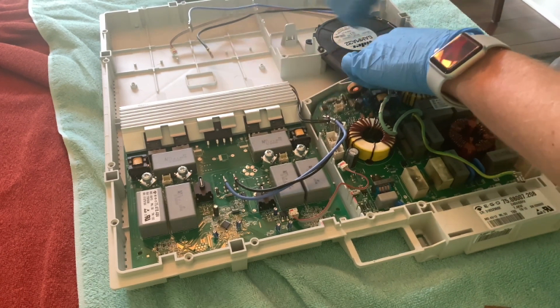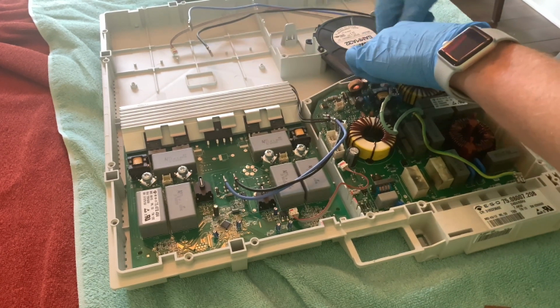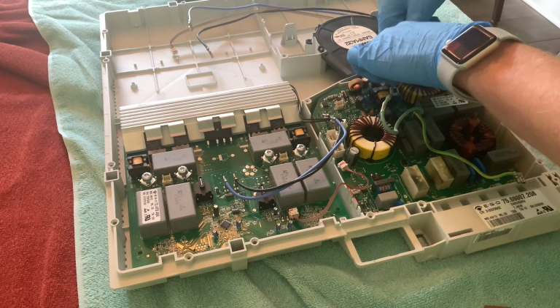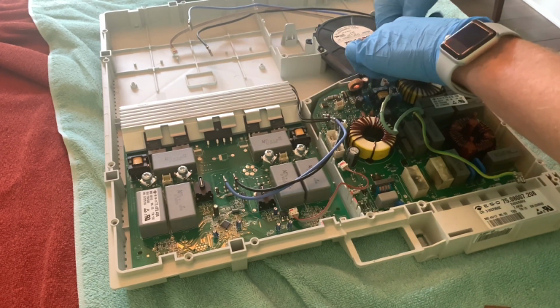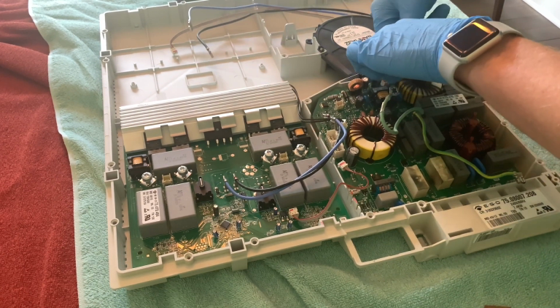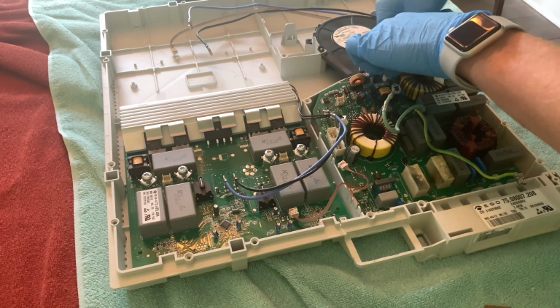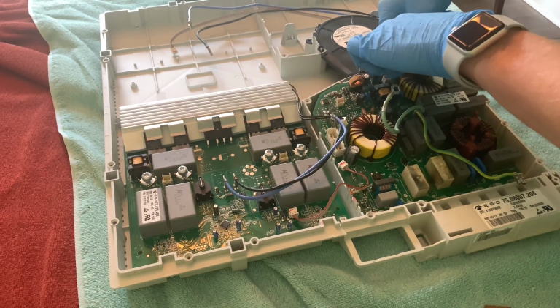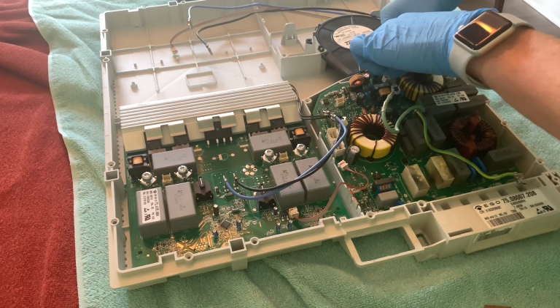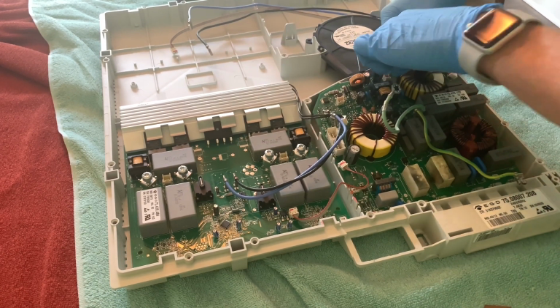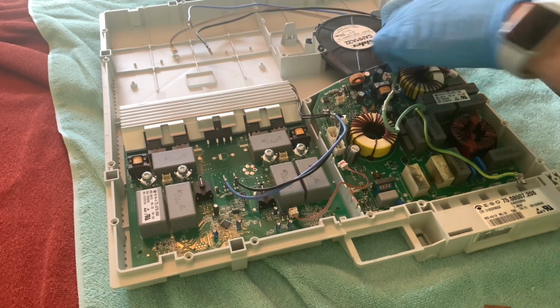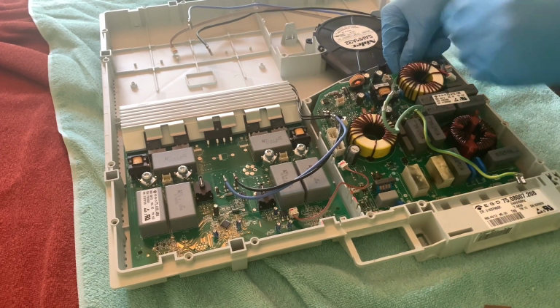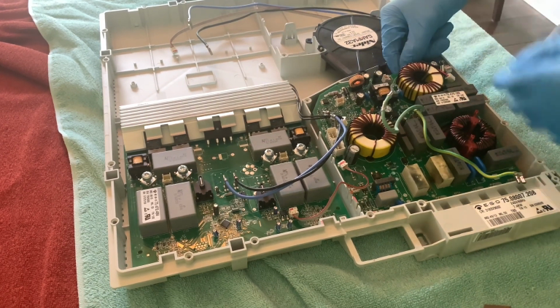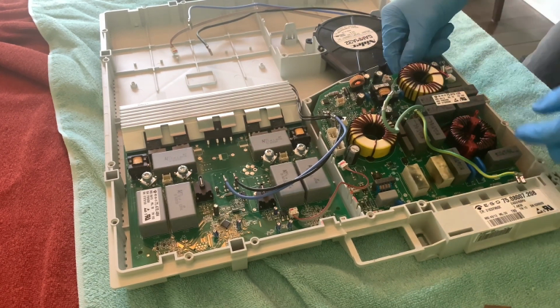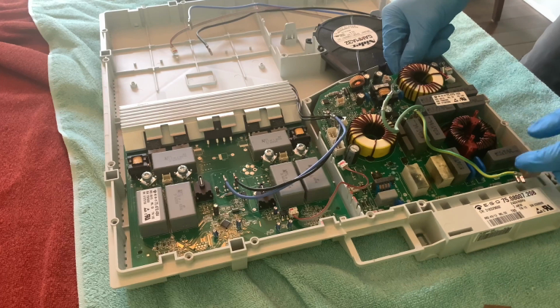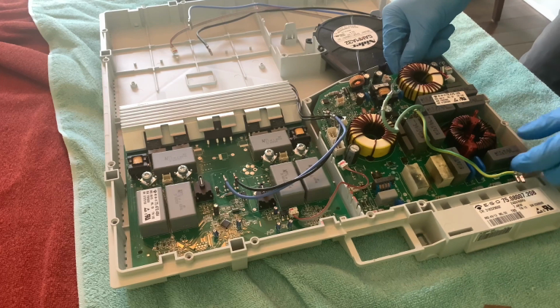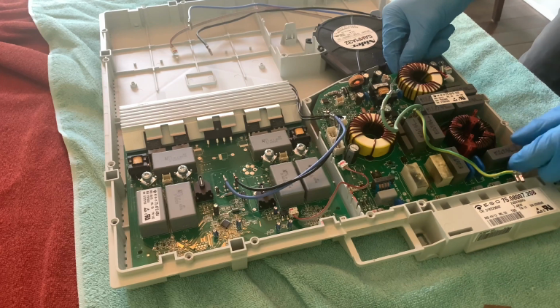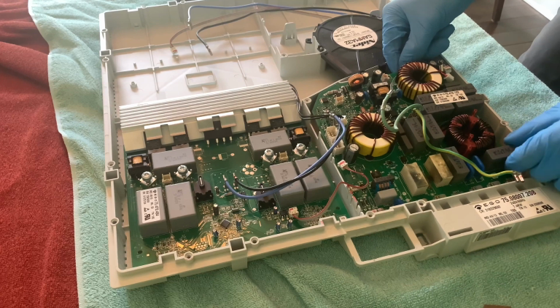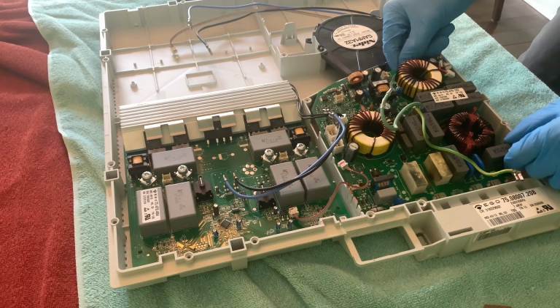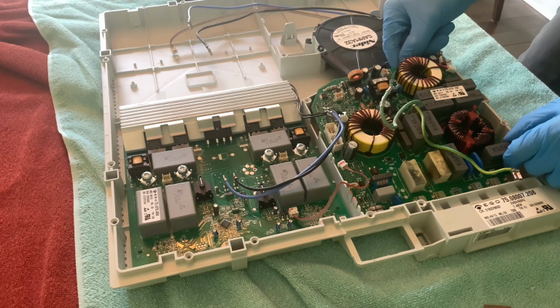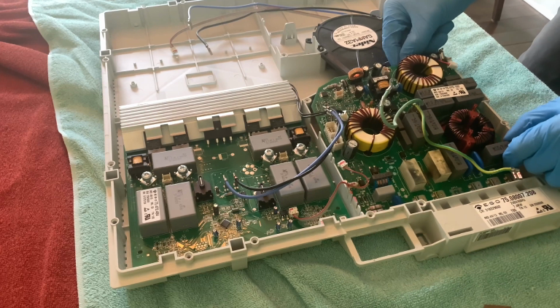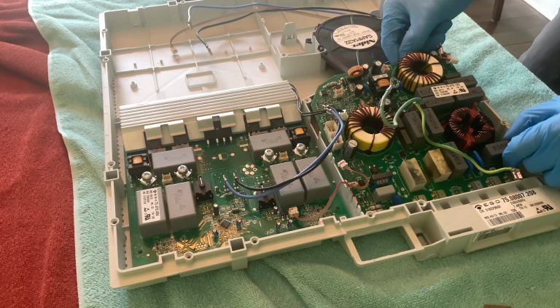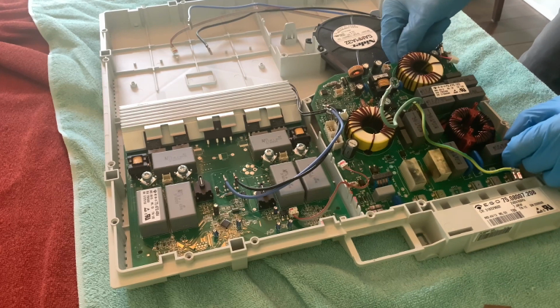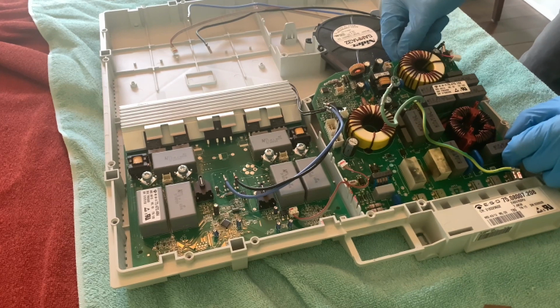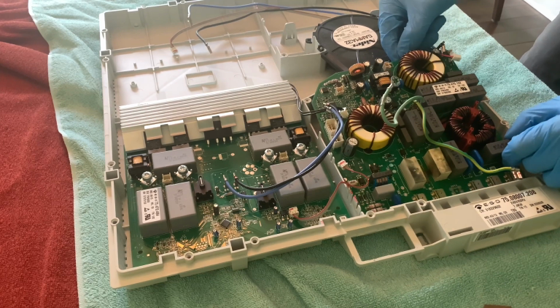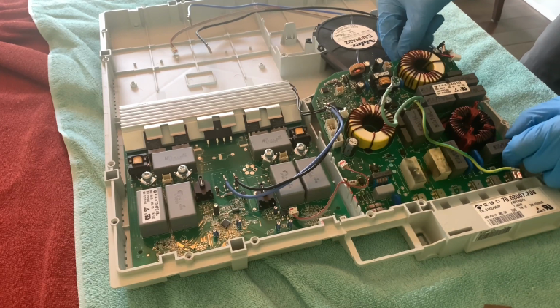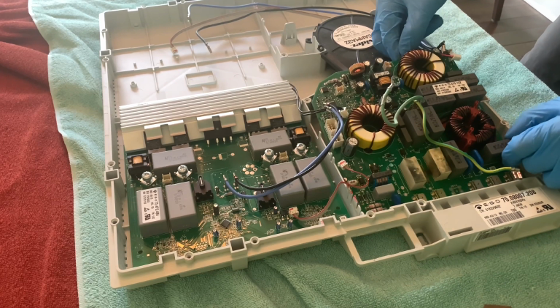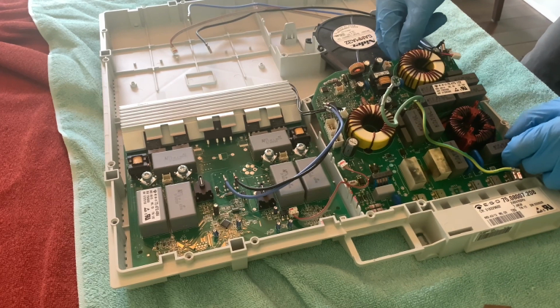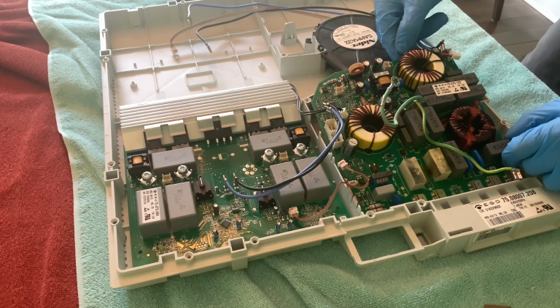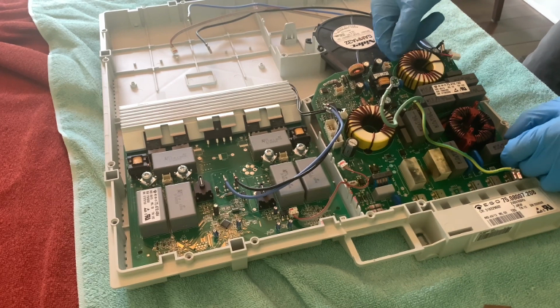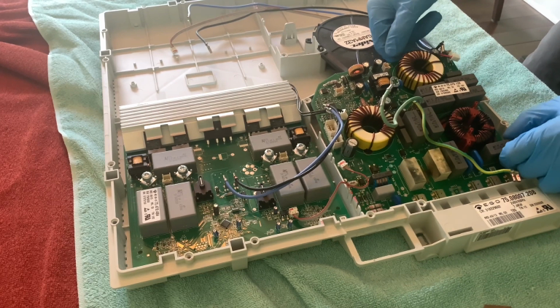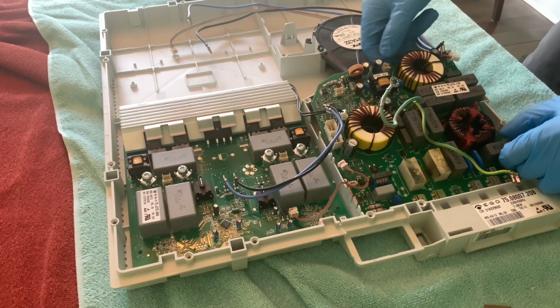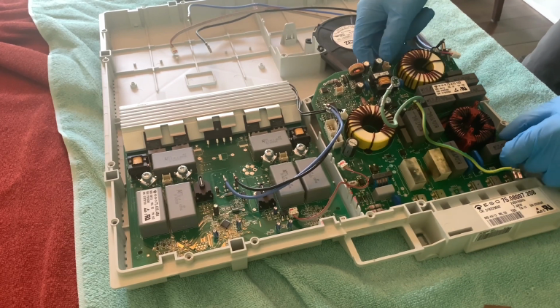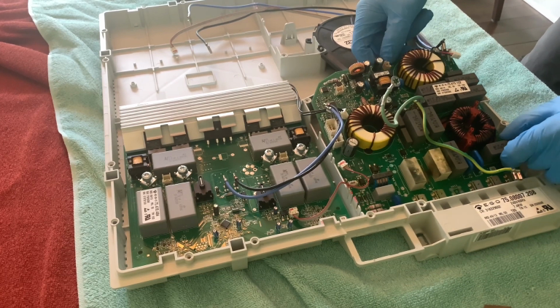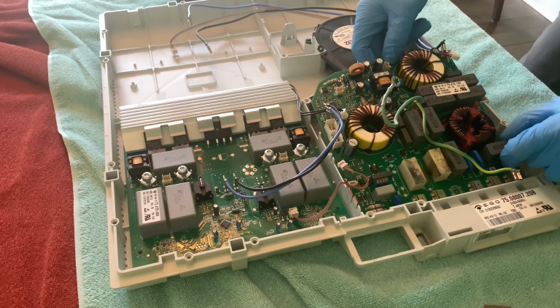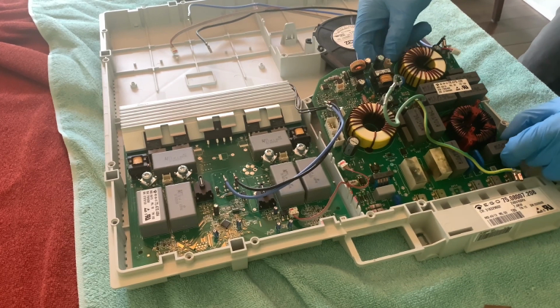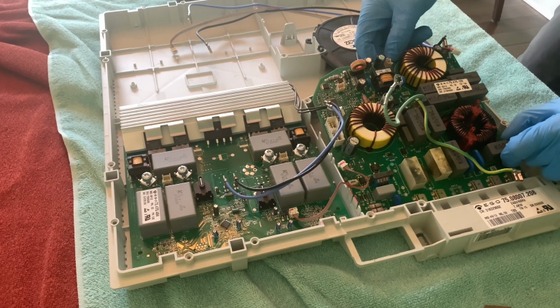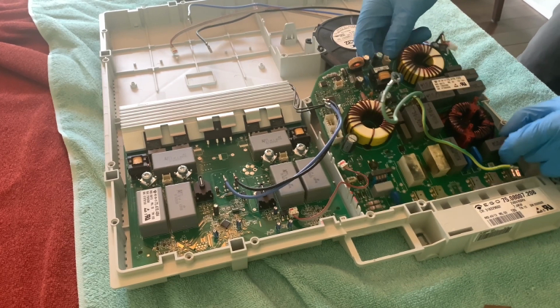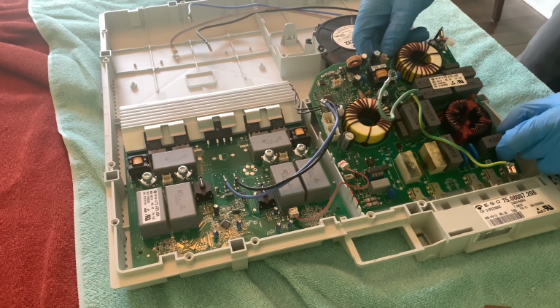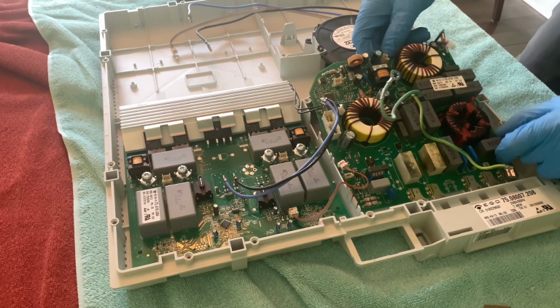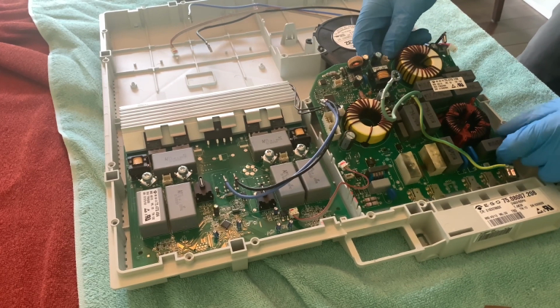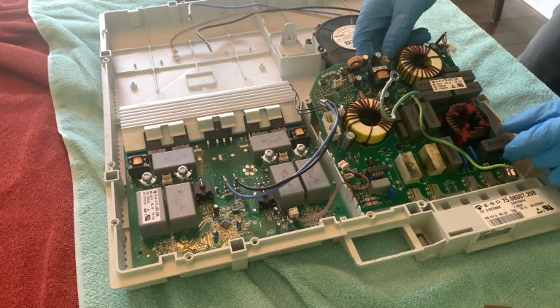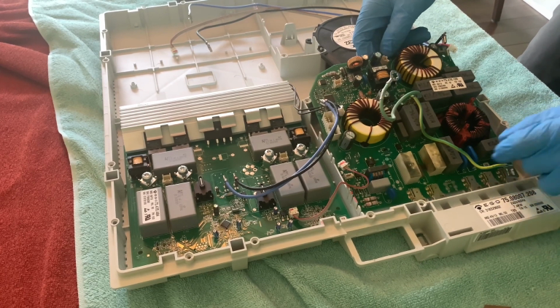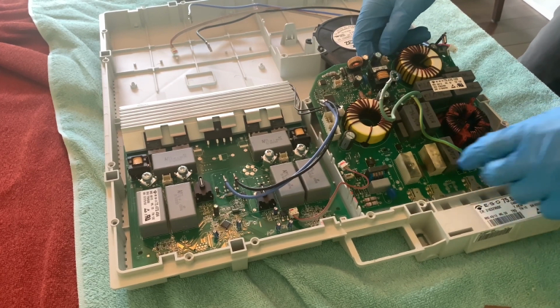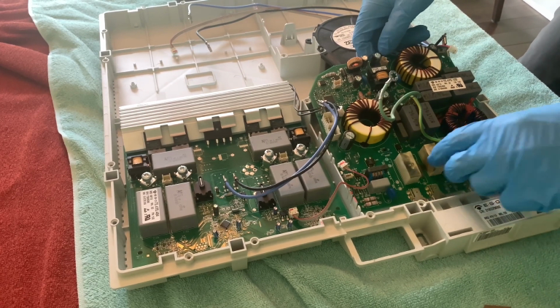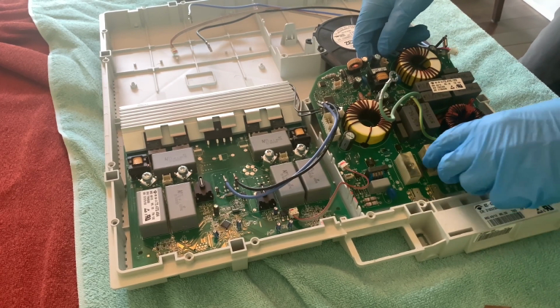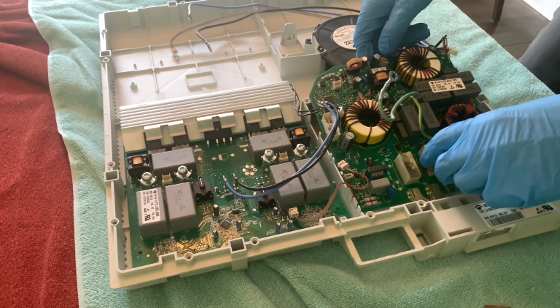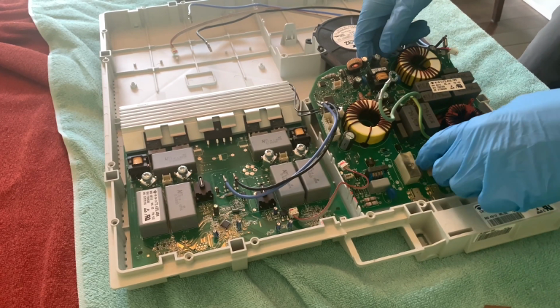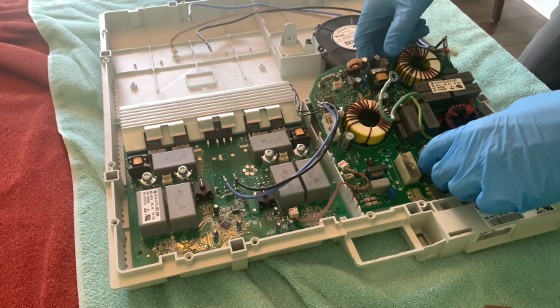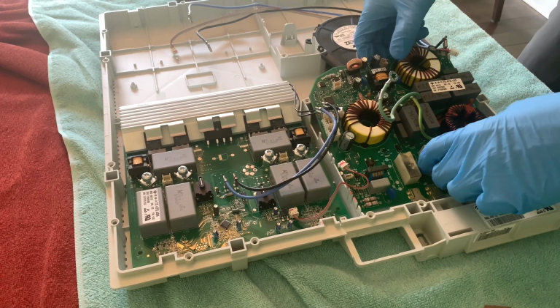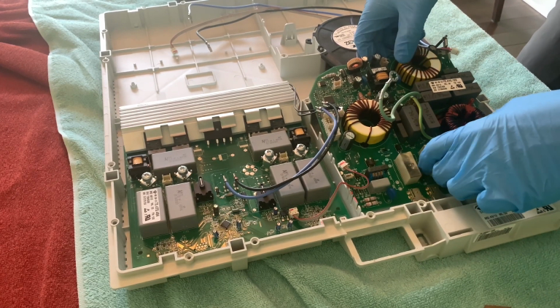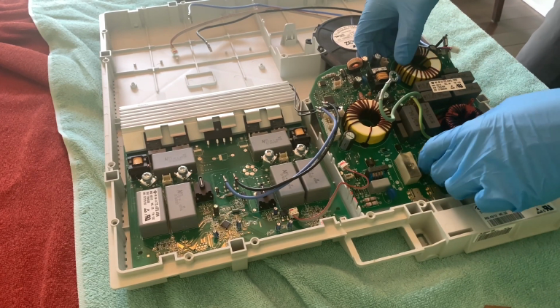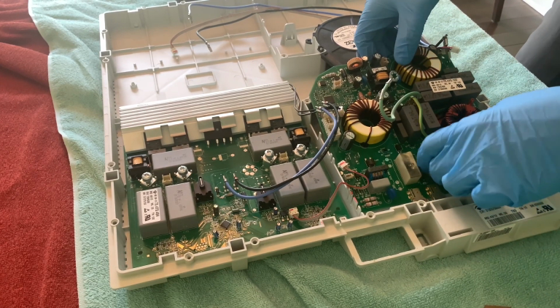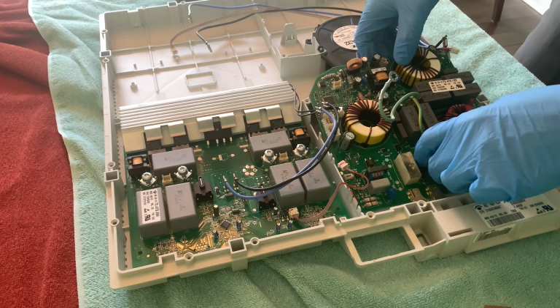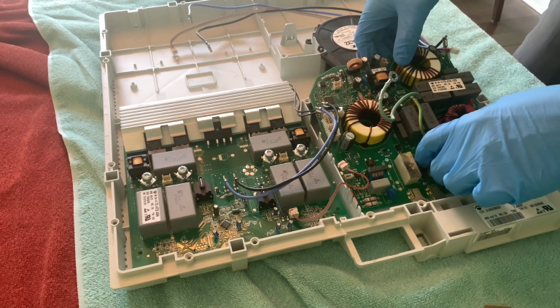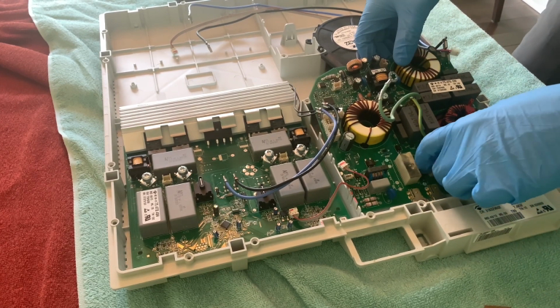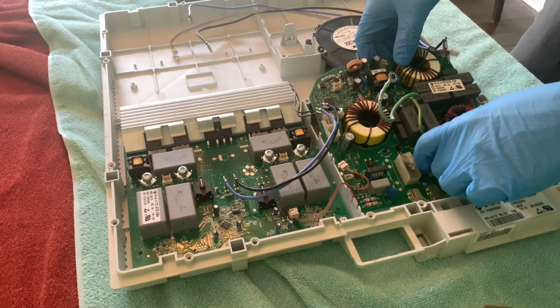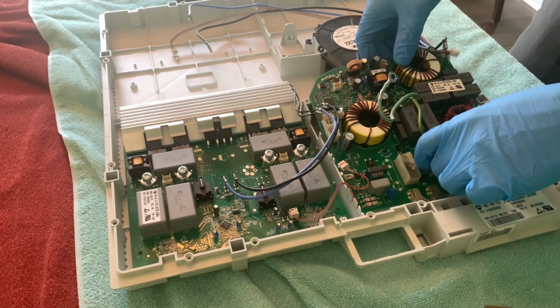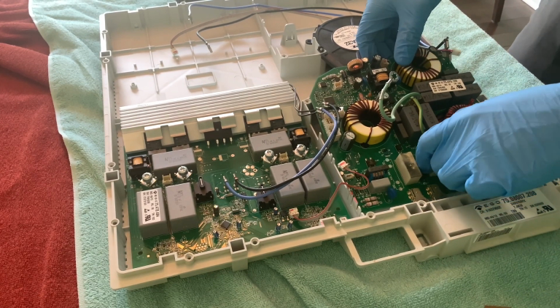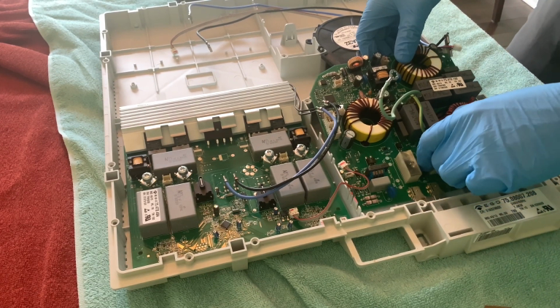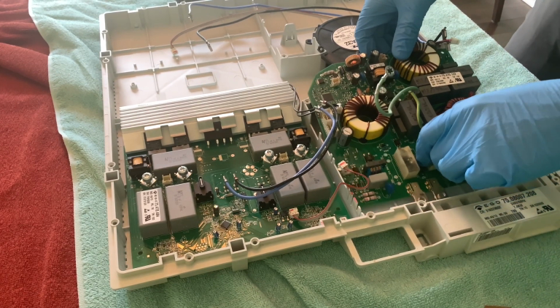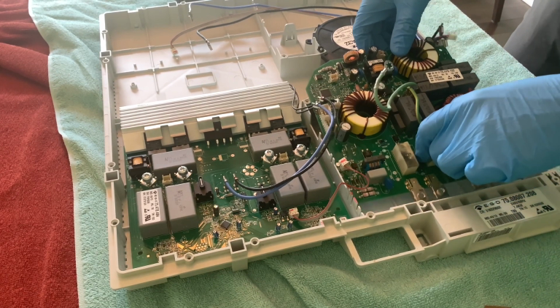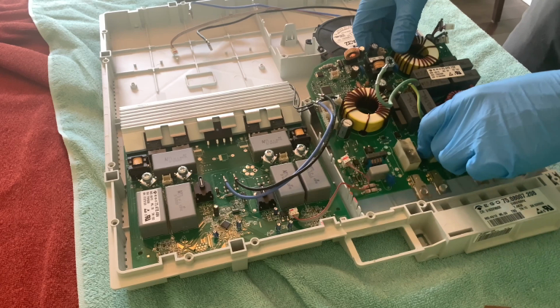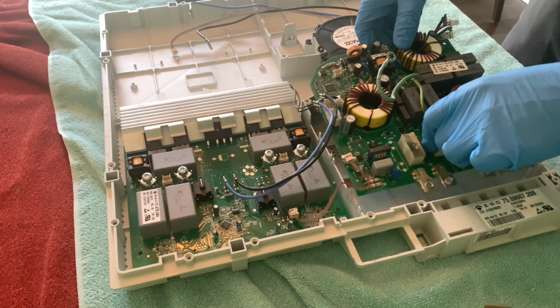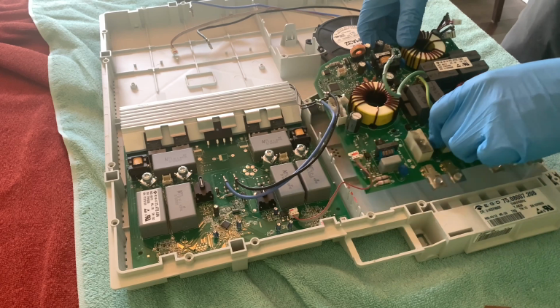Now that all the power terminal screws have been removed, push aside any cables to get out of the way and the board can just come out.